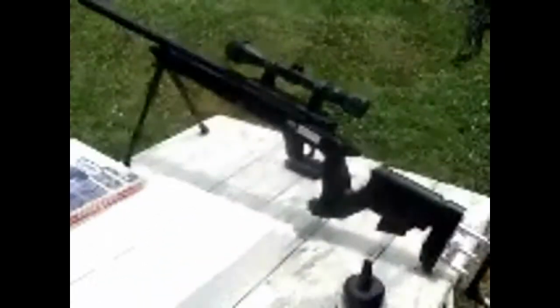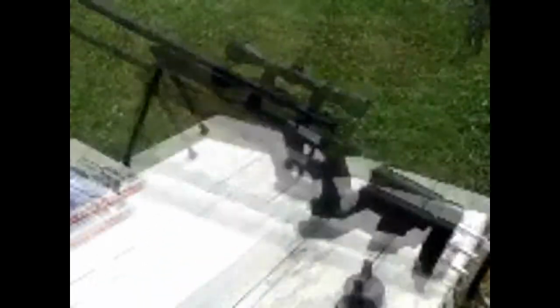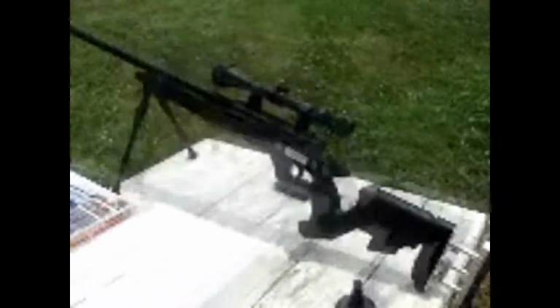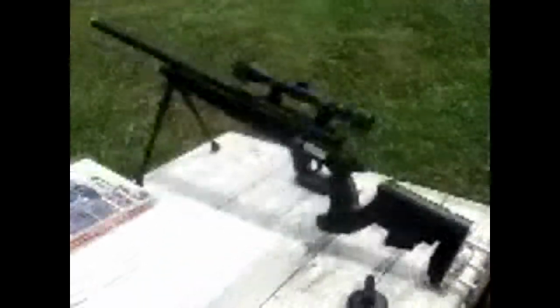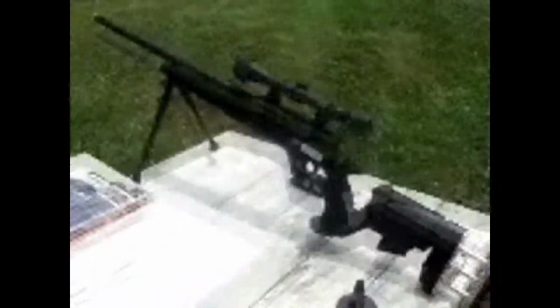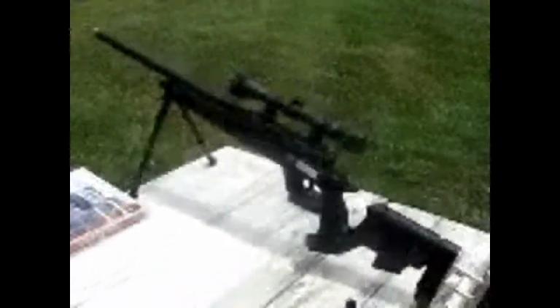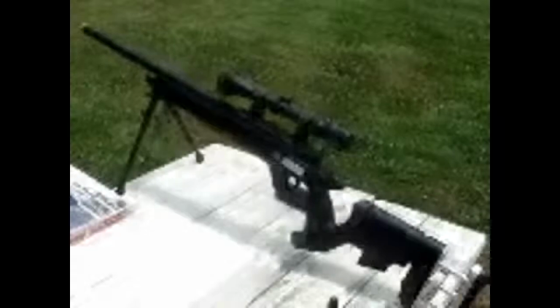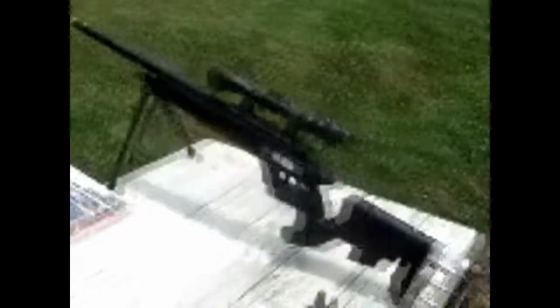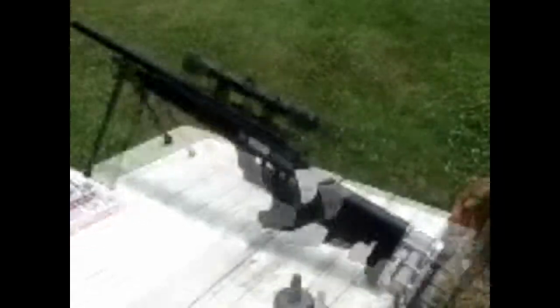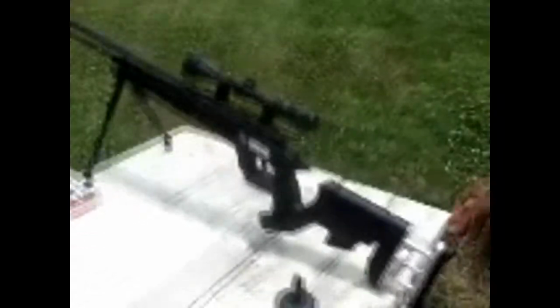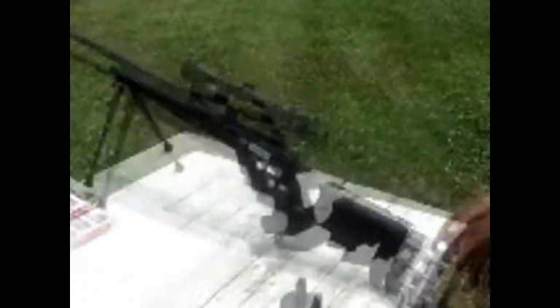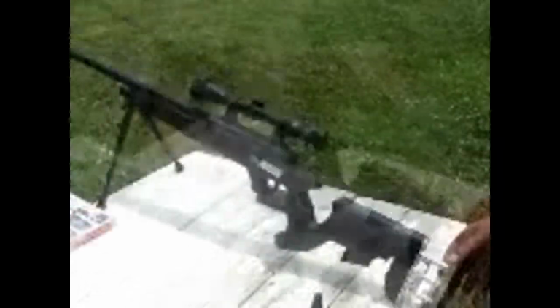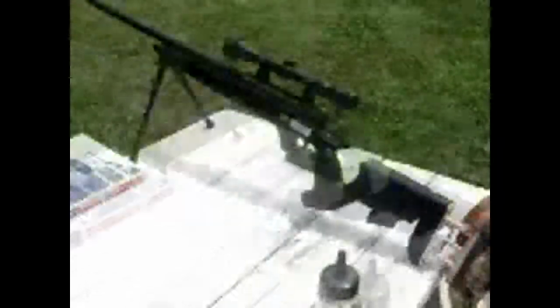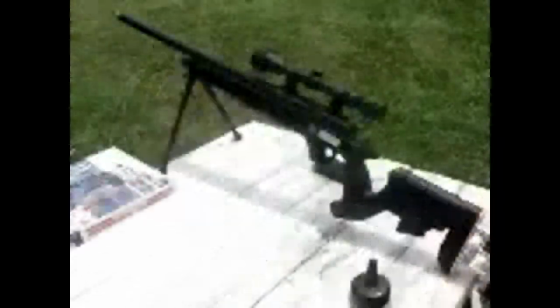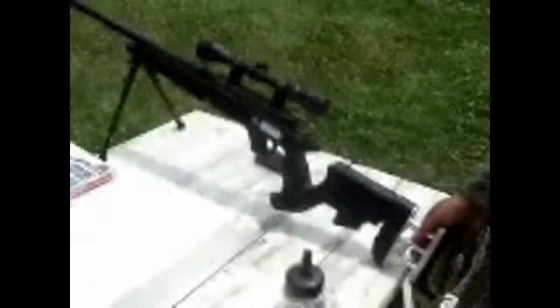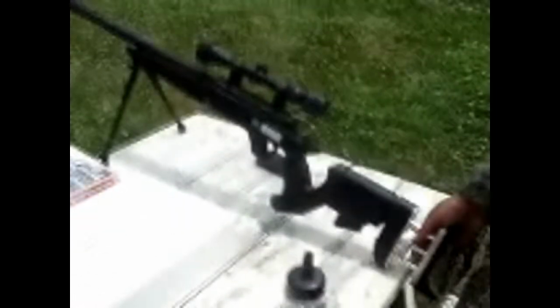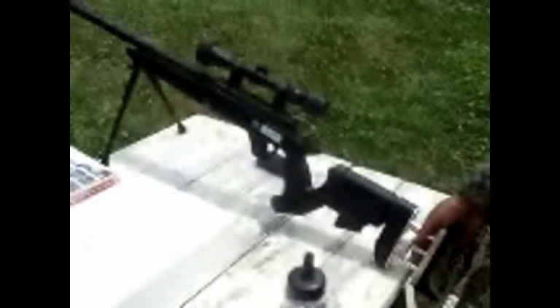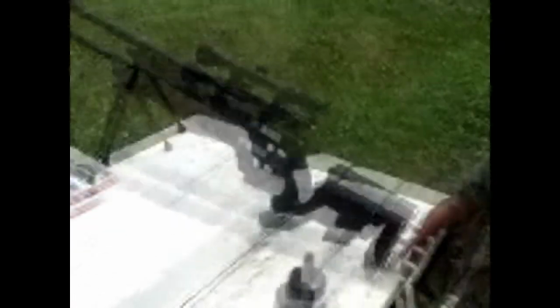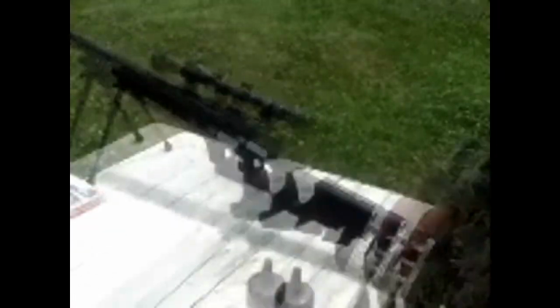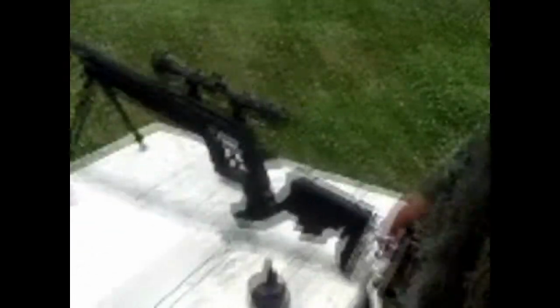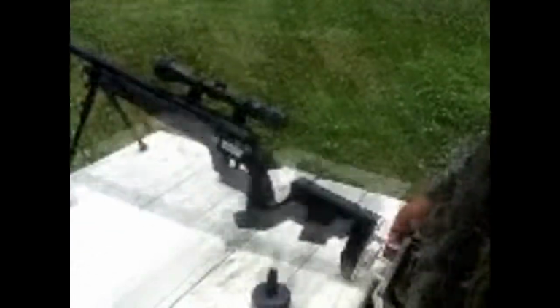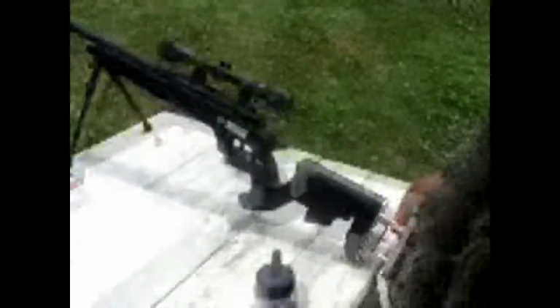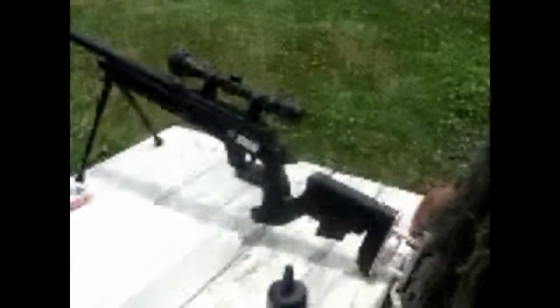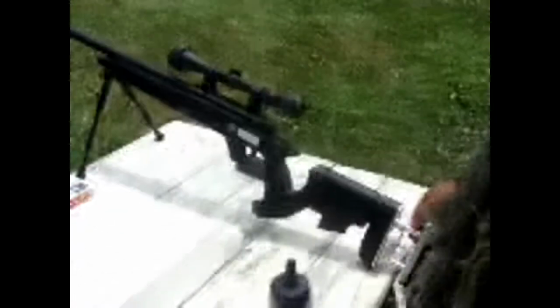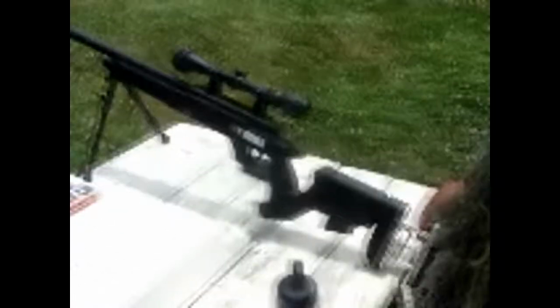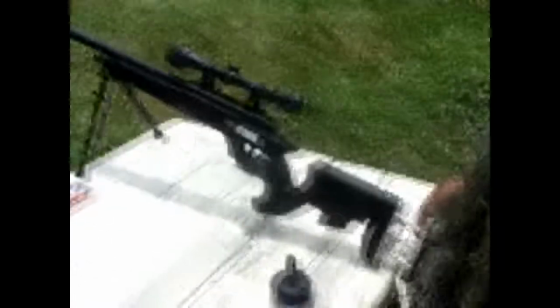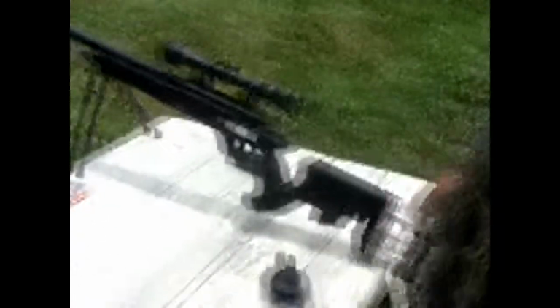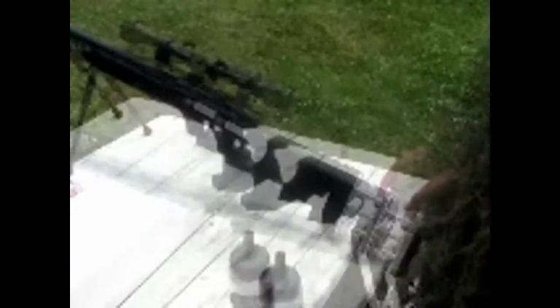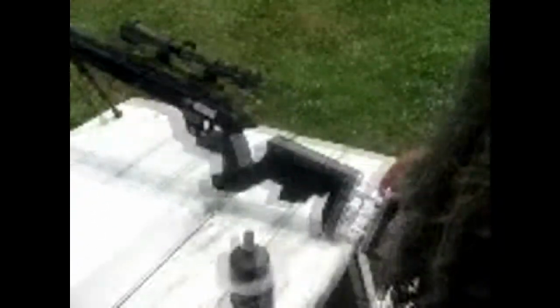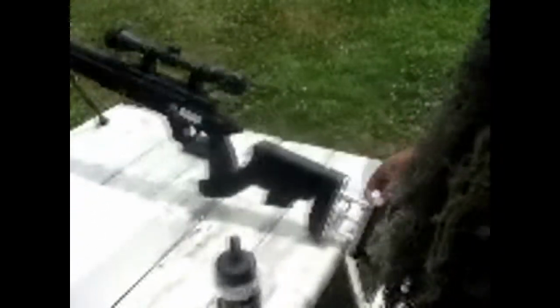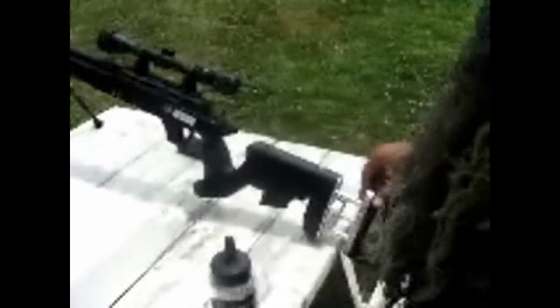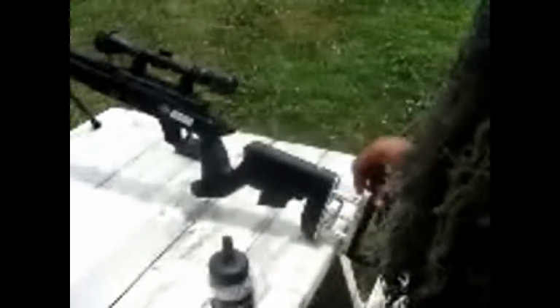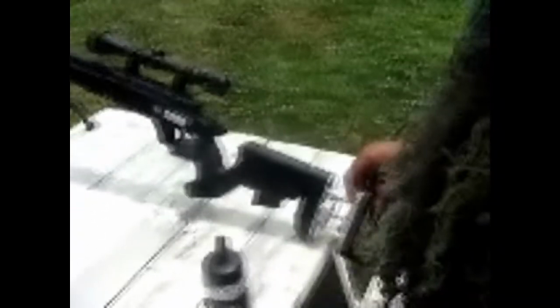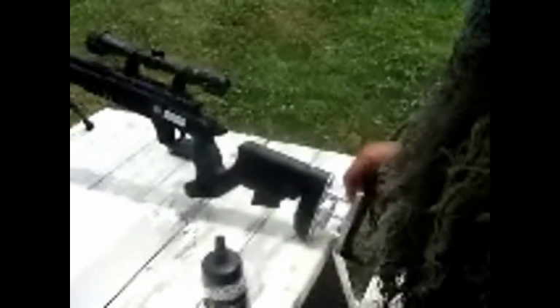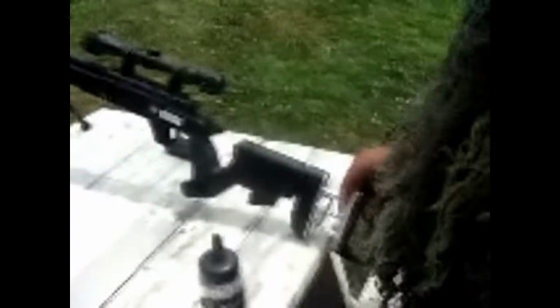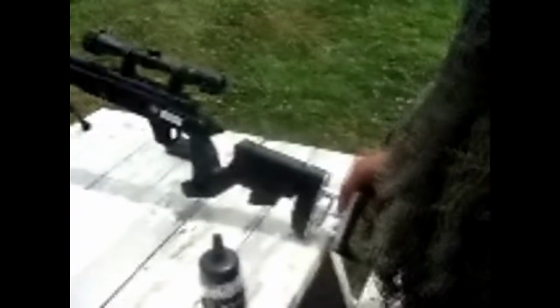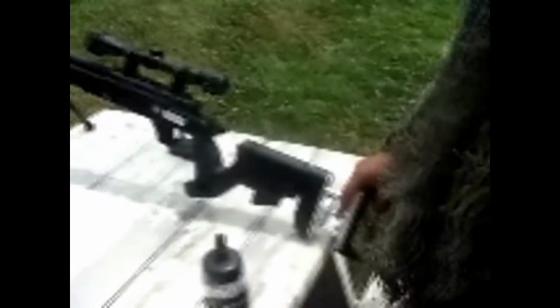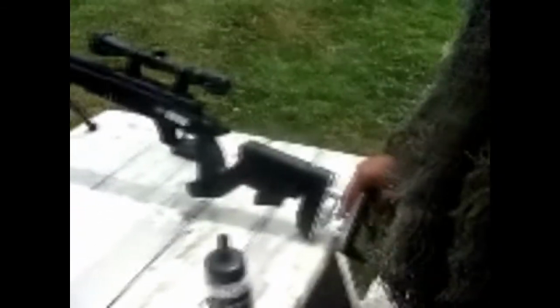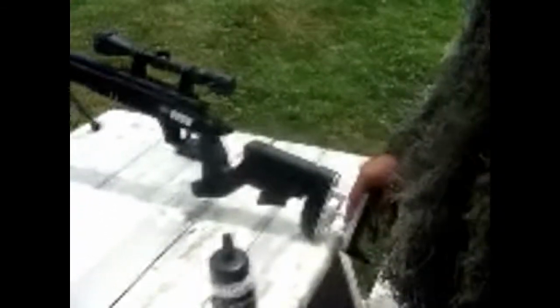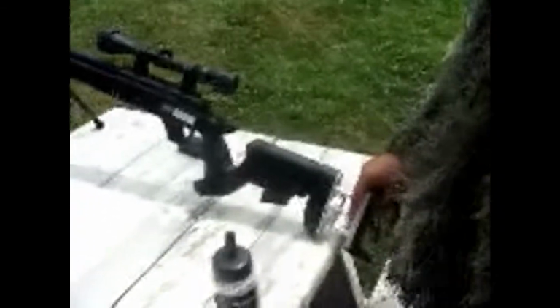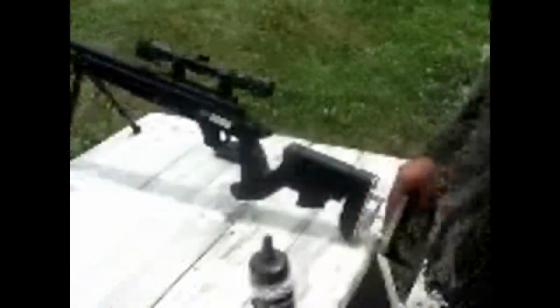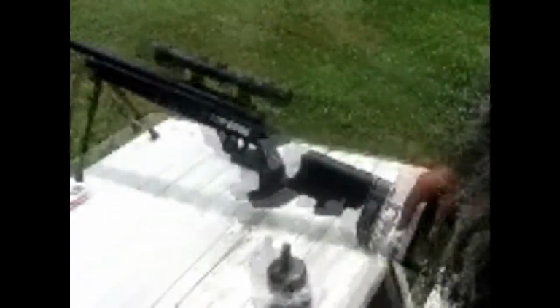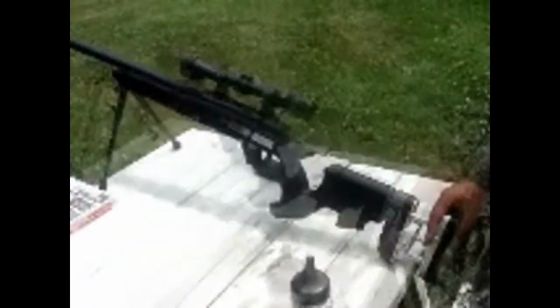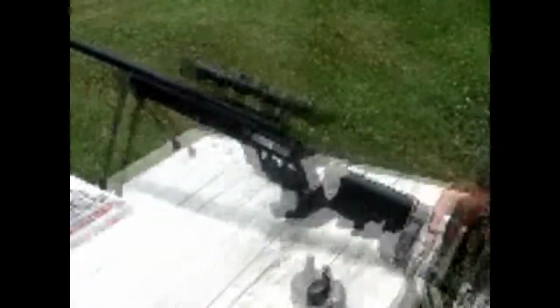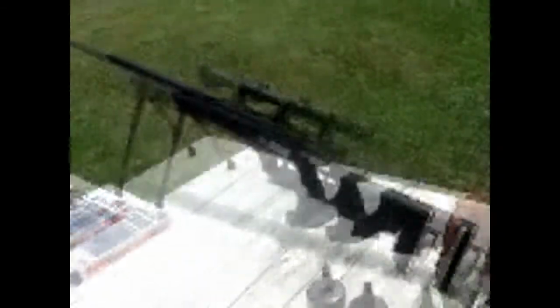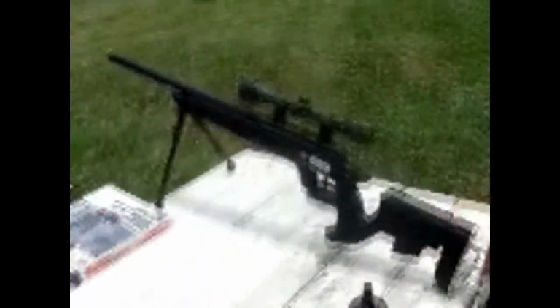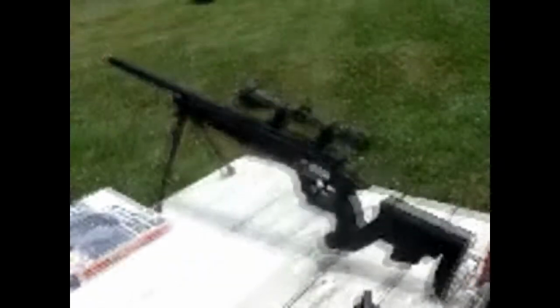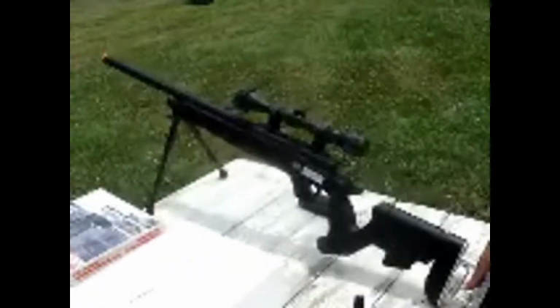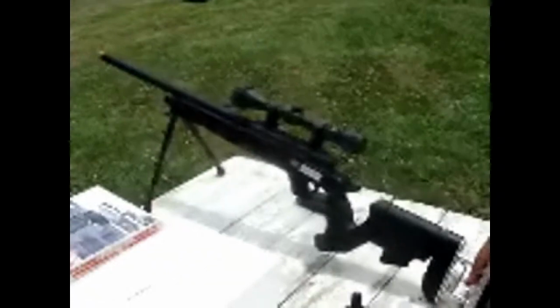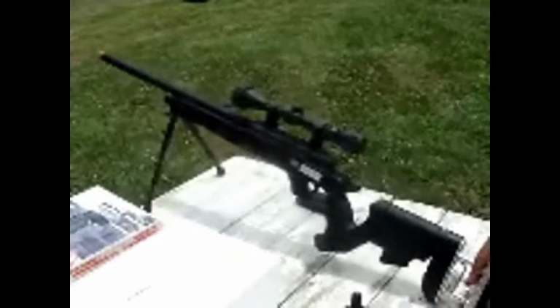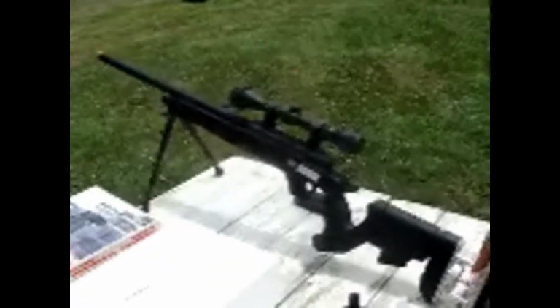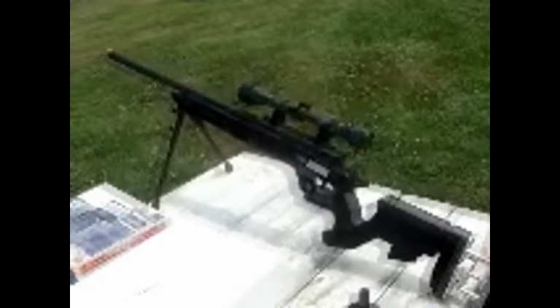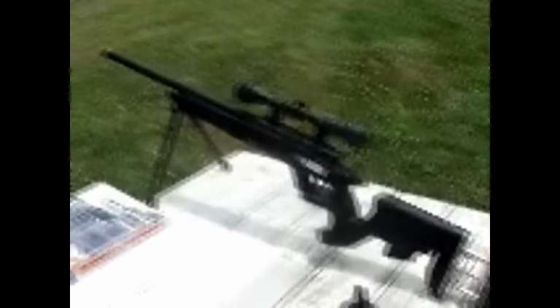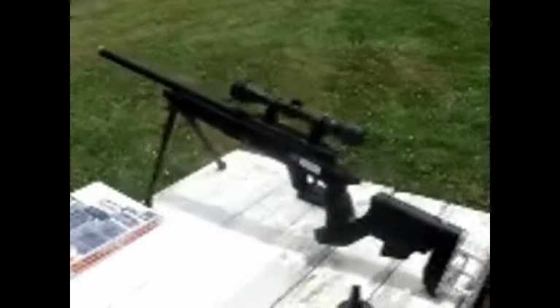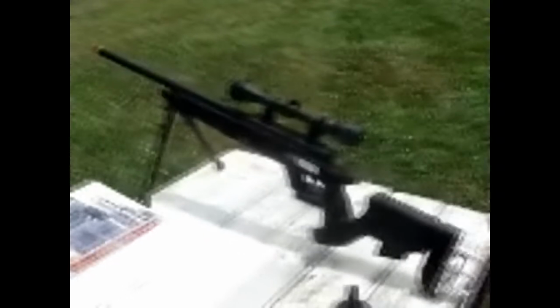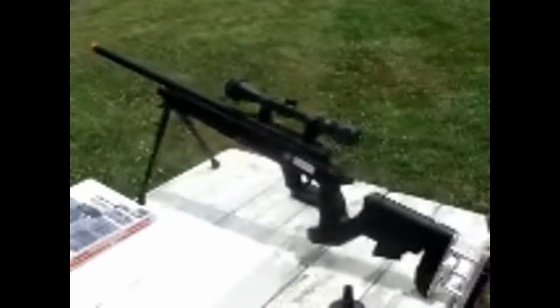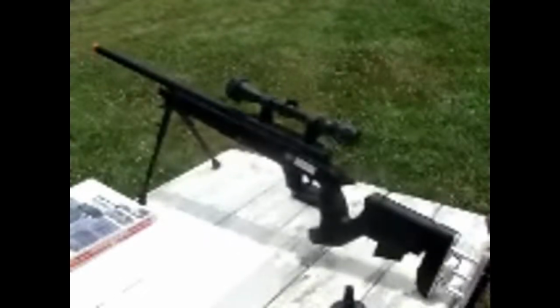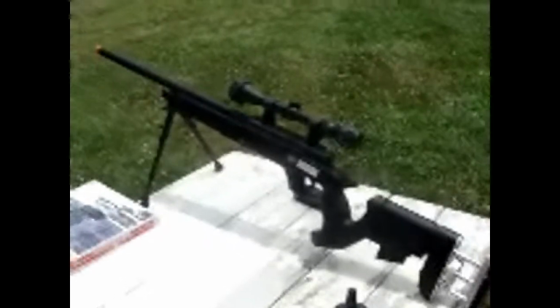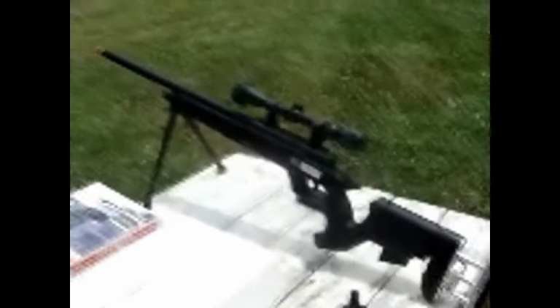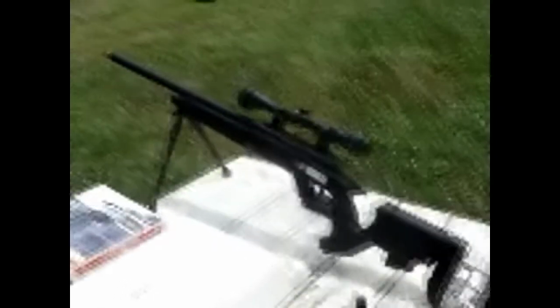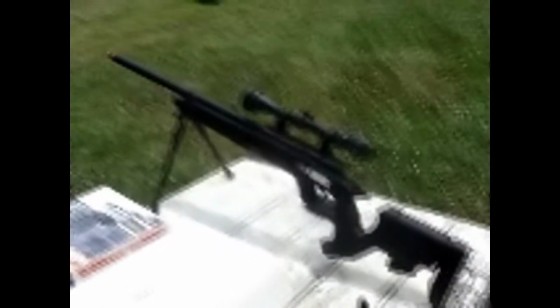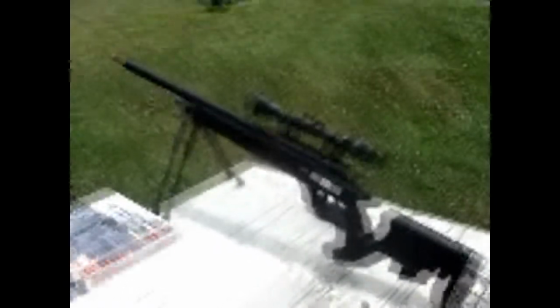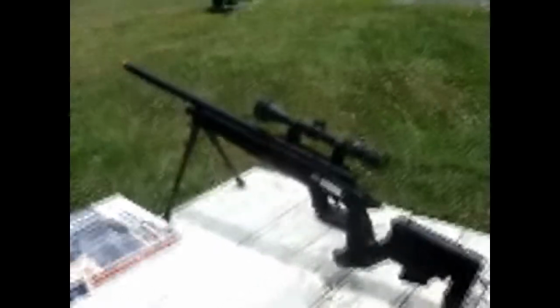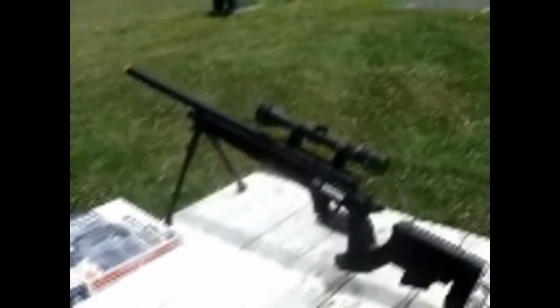It comes with Allen wrenches and screwdrivers and anything you would need to put together. It's got about 574 FPS with 0.12 grams, about 450 with 0.2 grams.